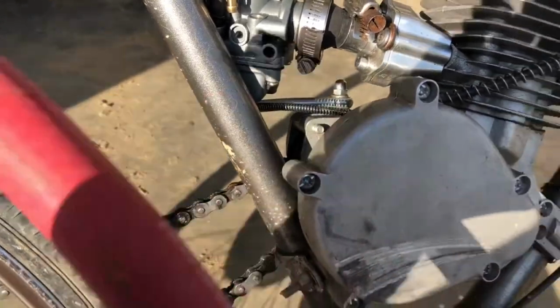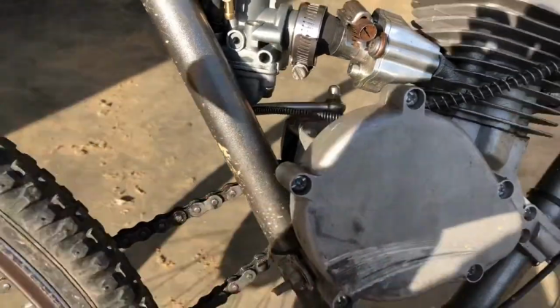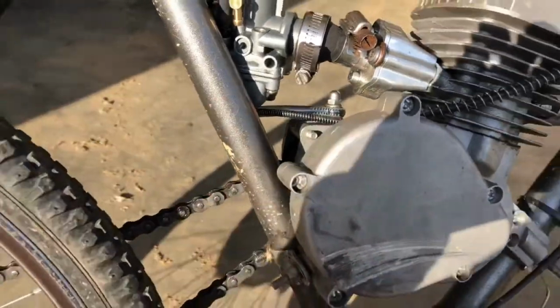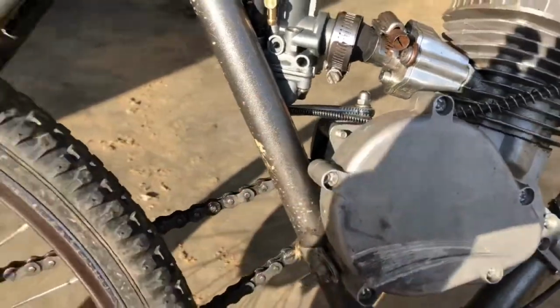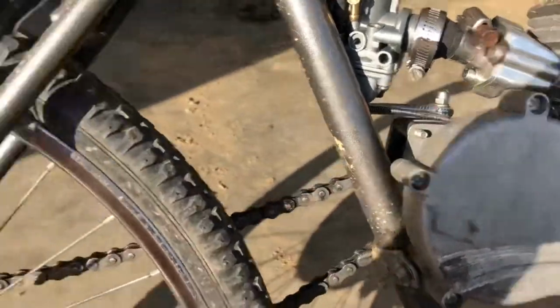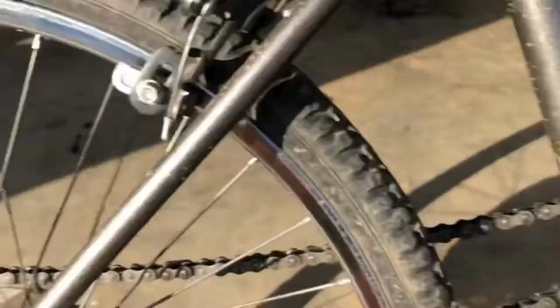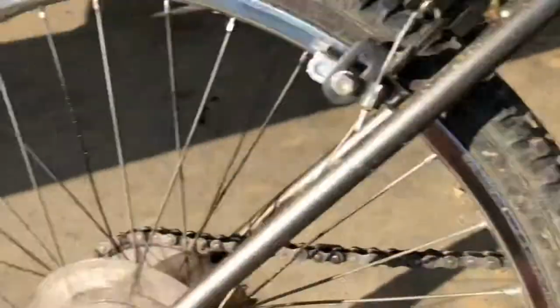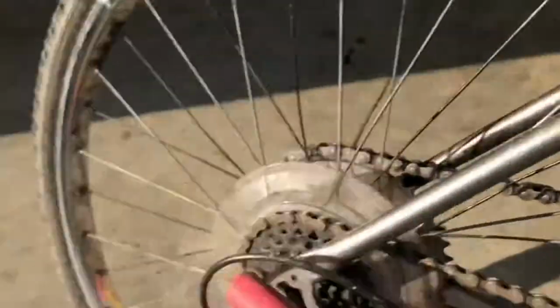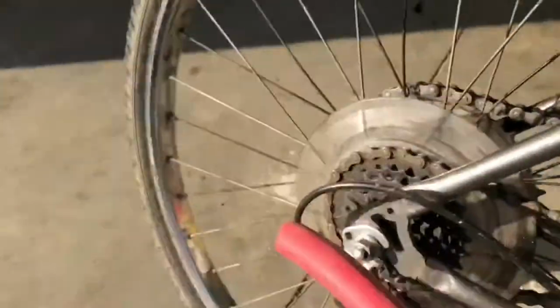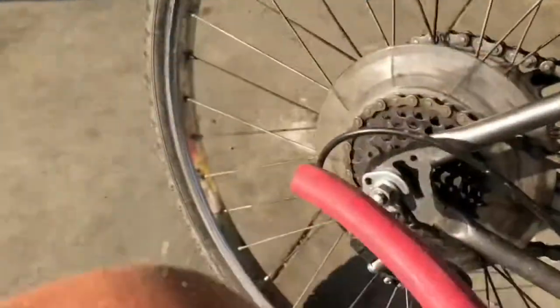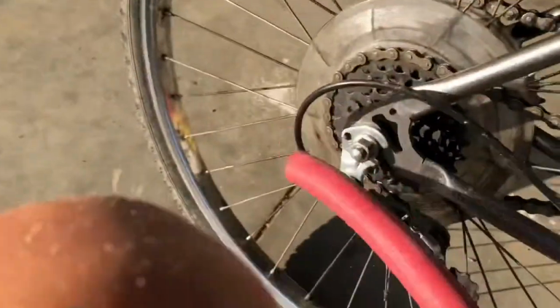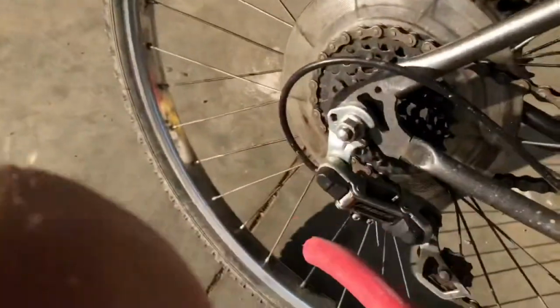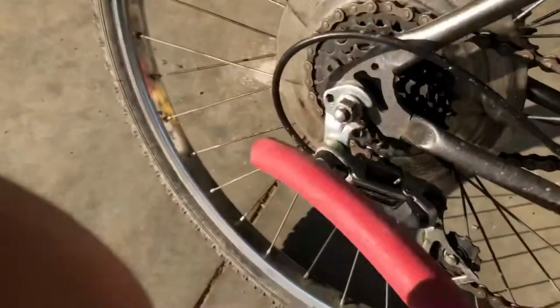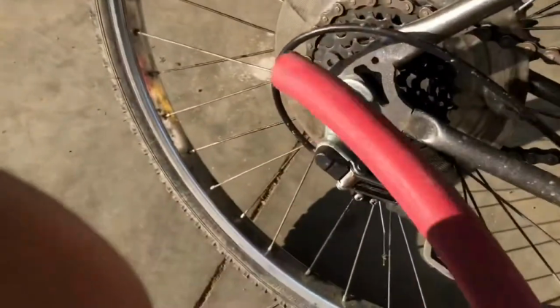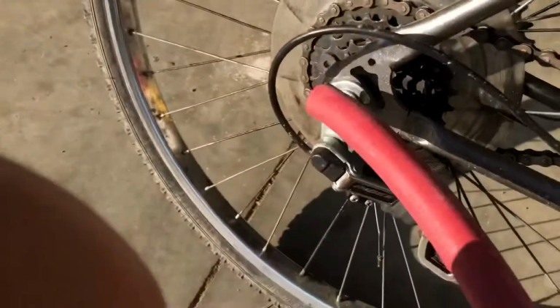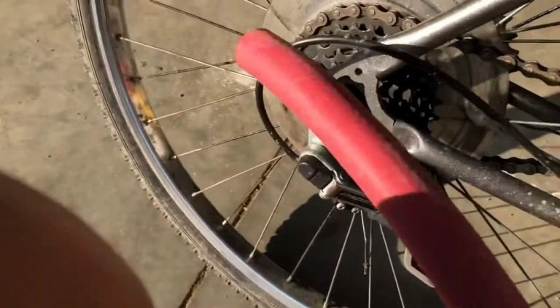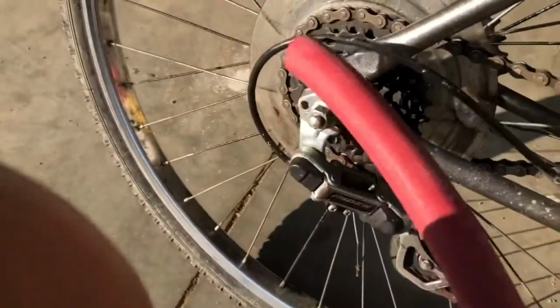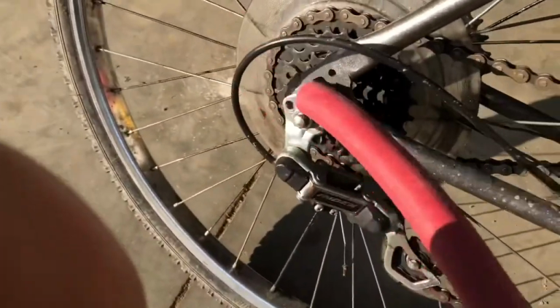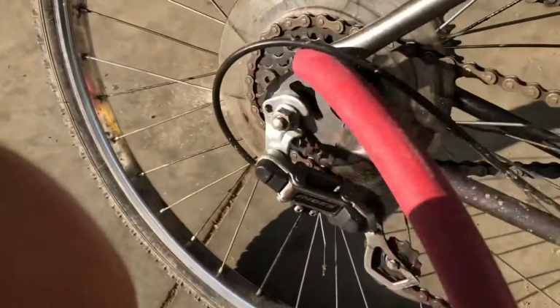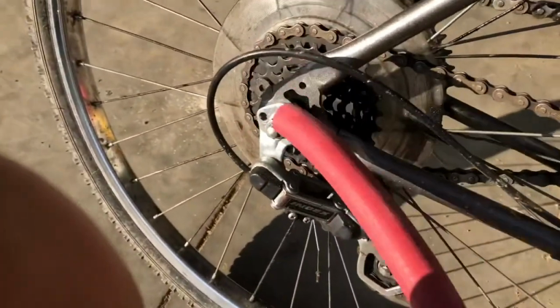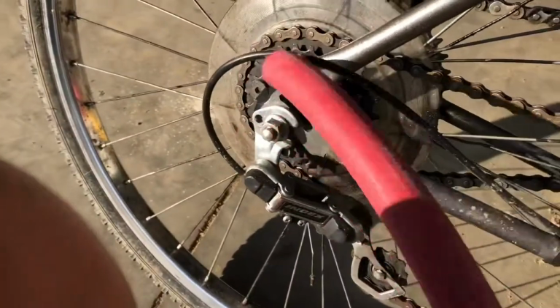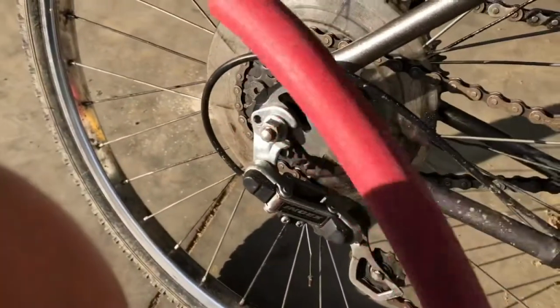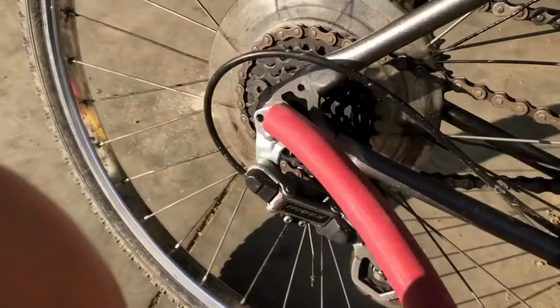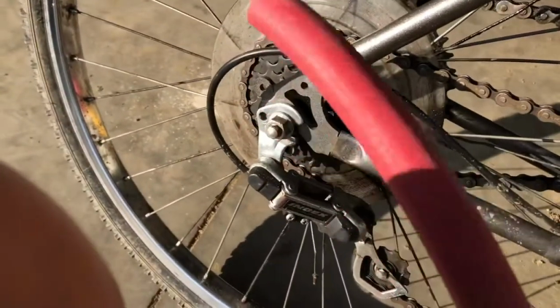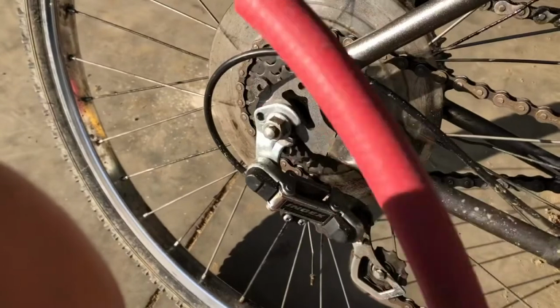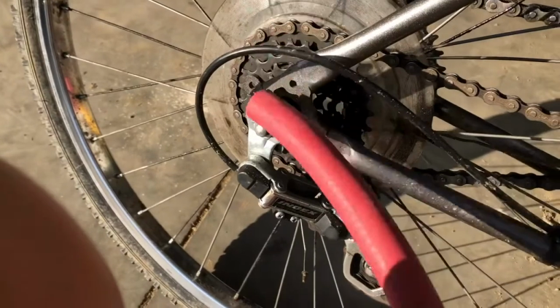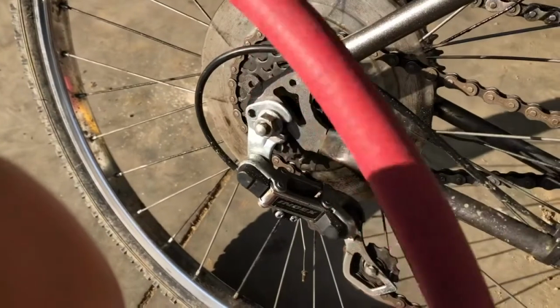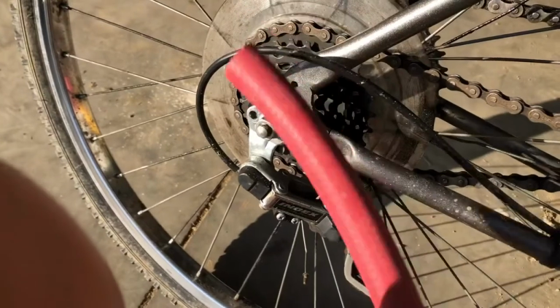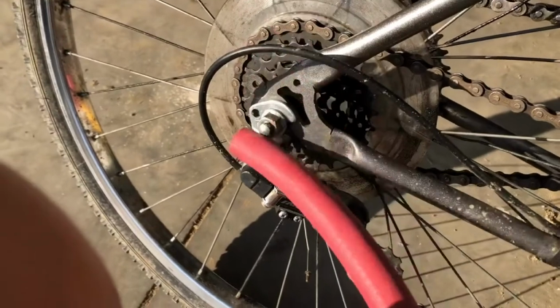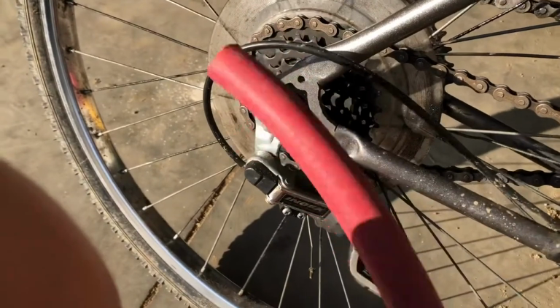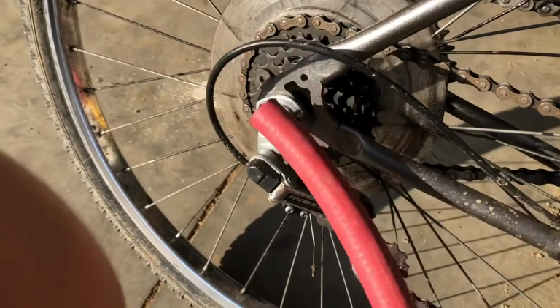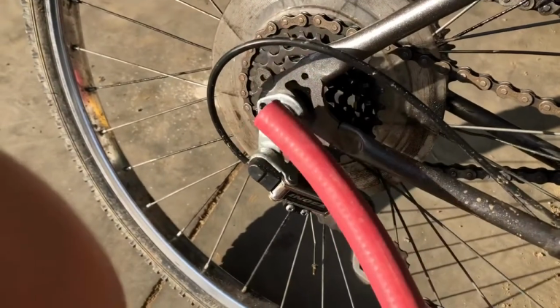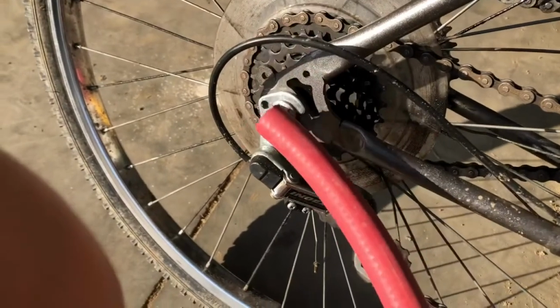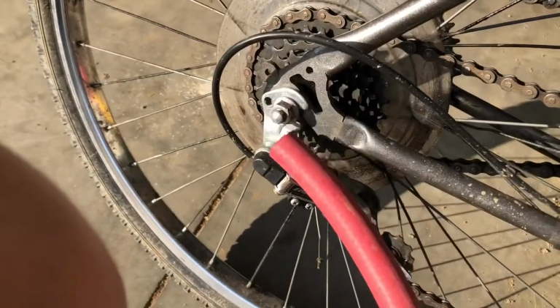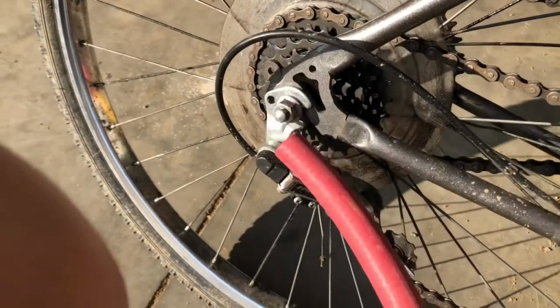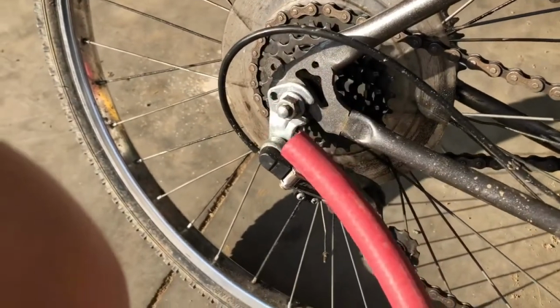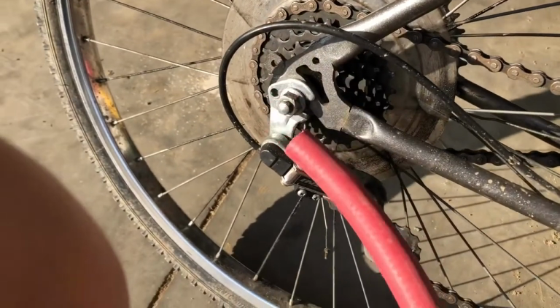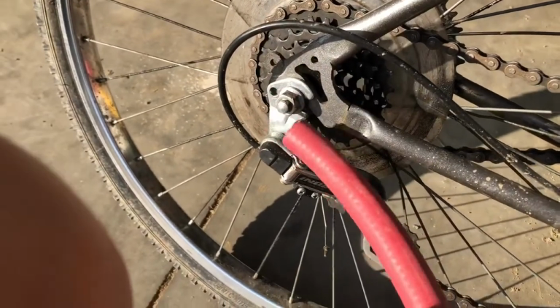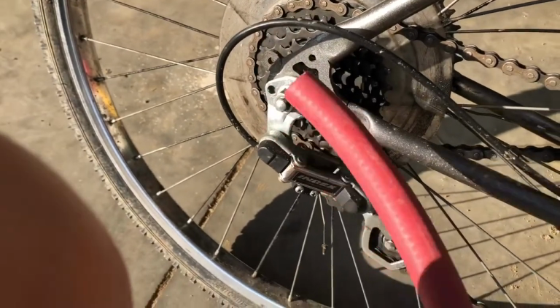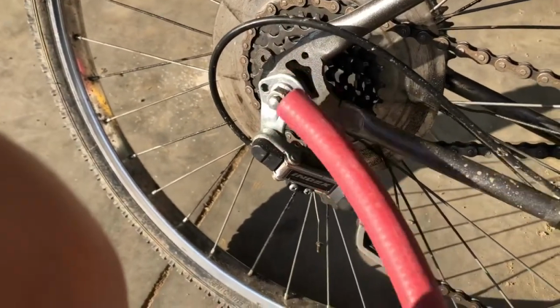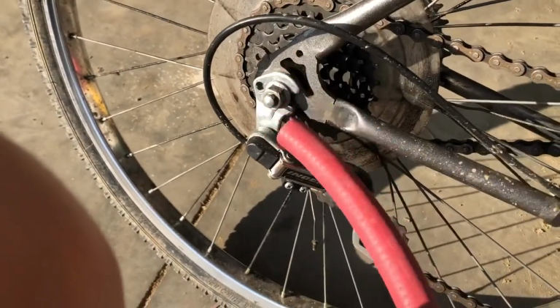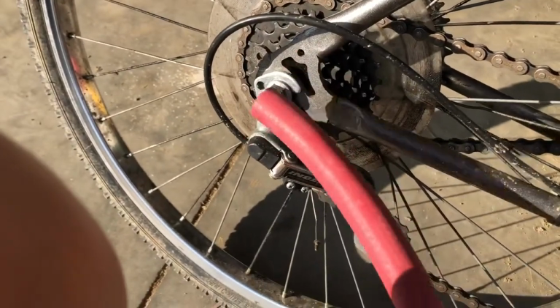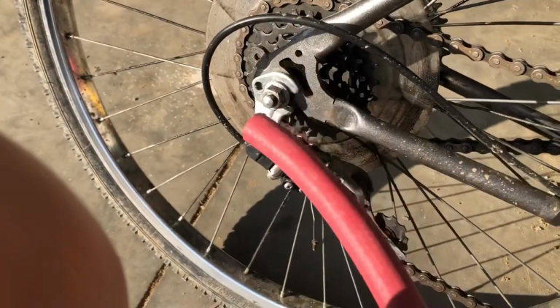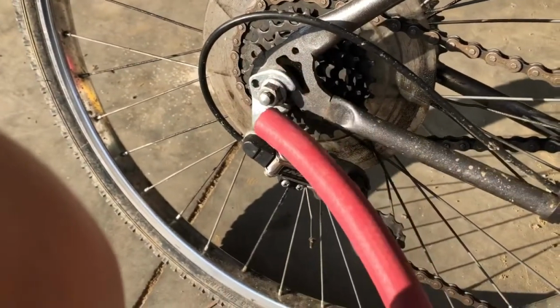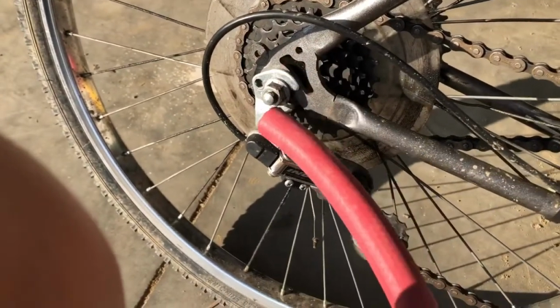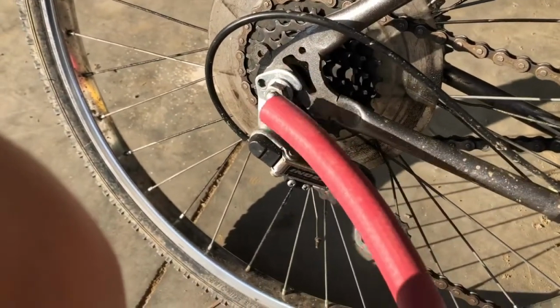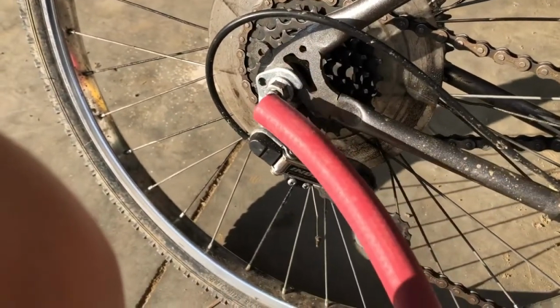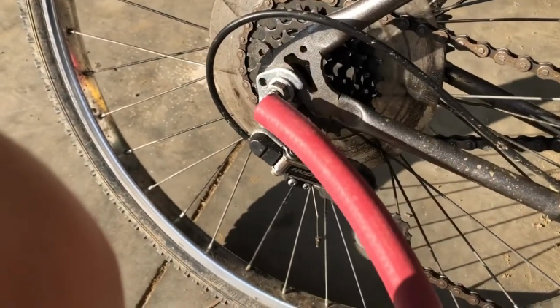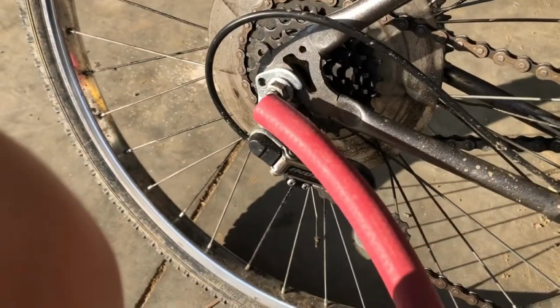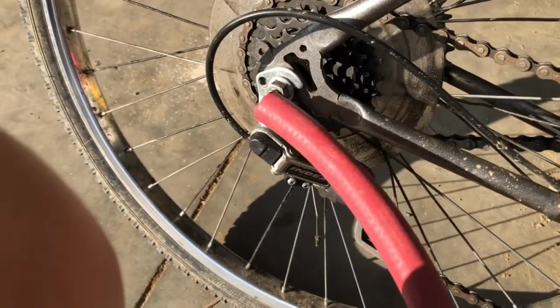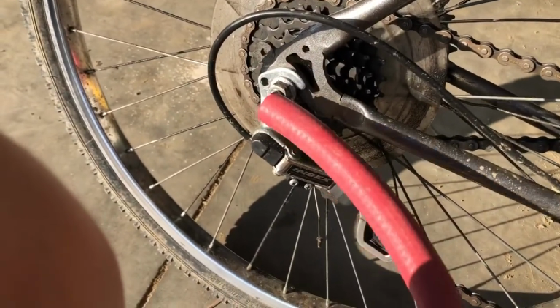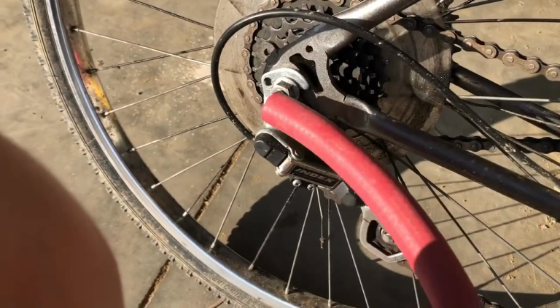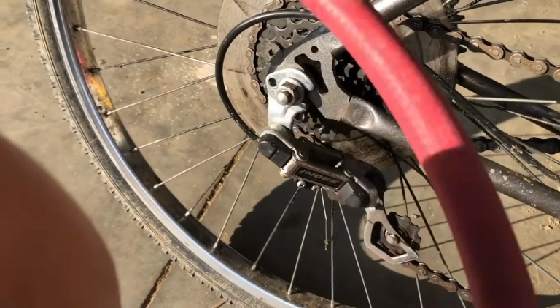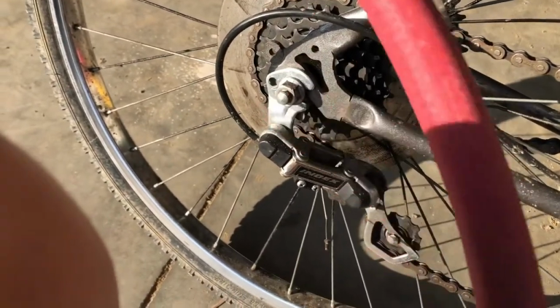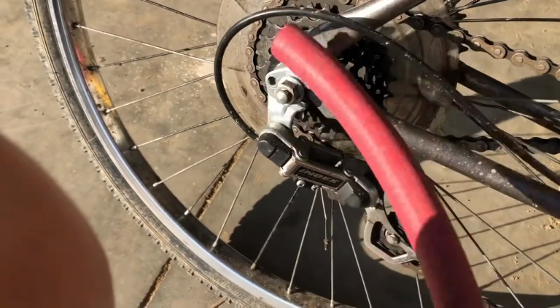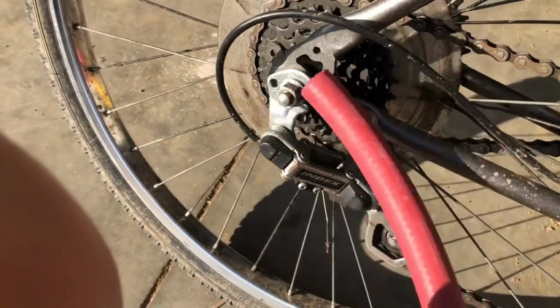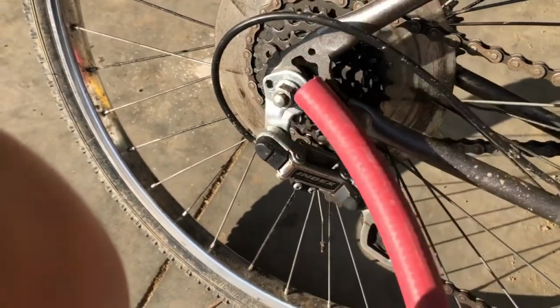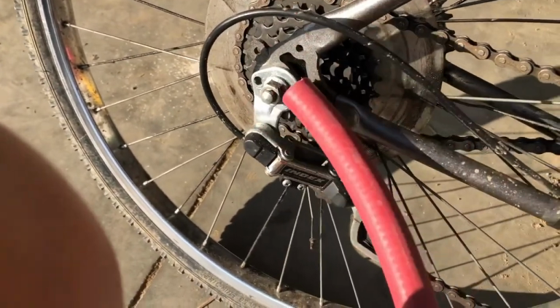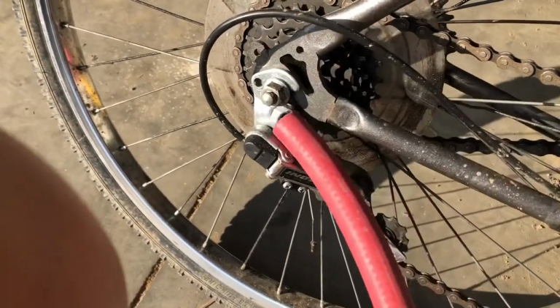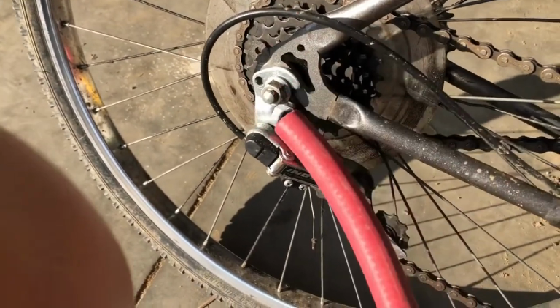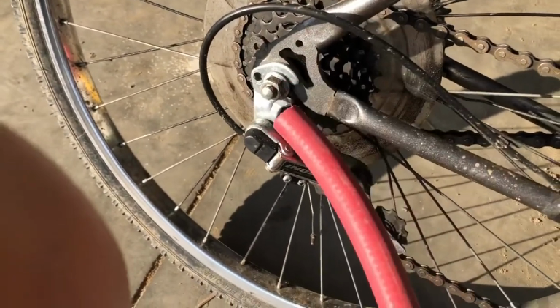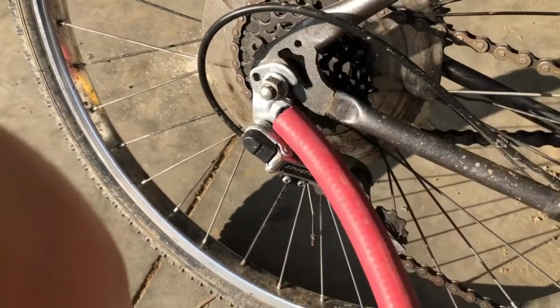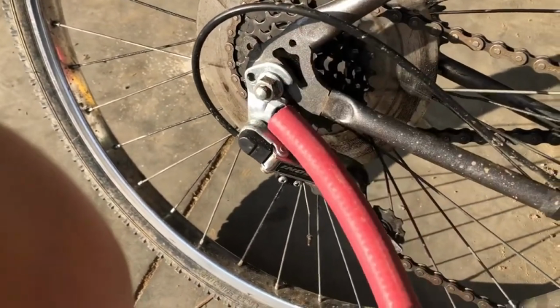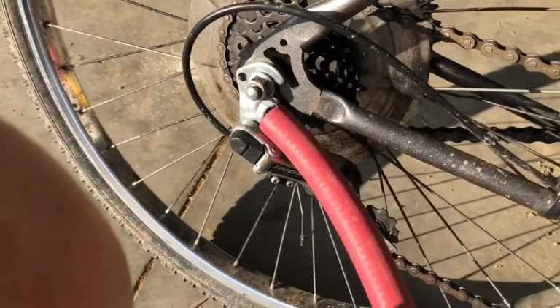I was gonna see if I can put some pegs on here because I have some, but I think I might probably just have enough threads.